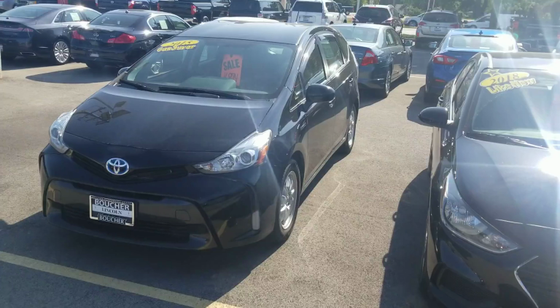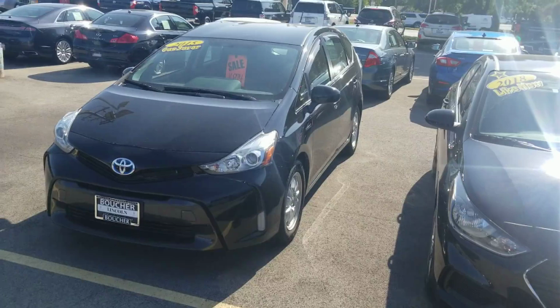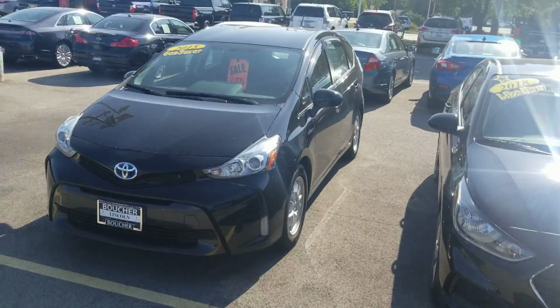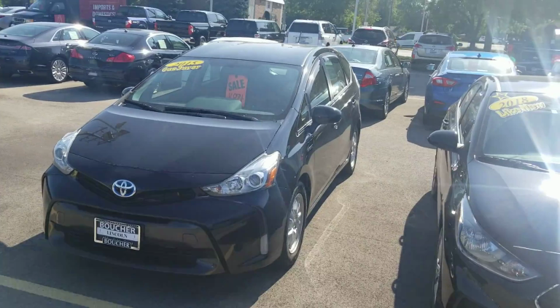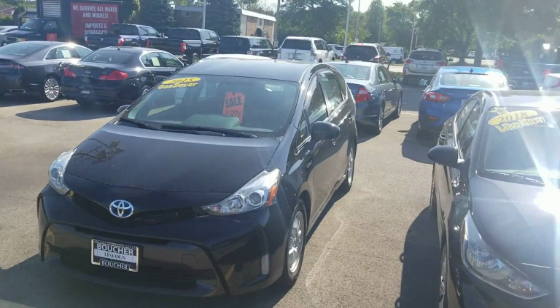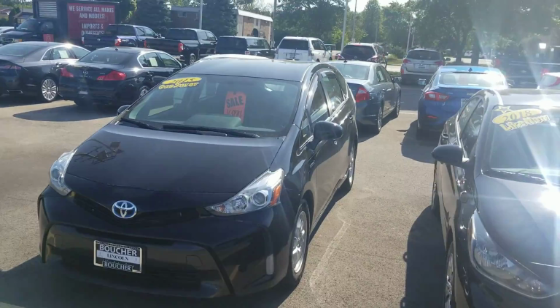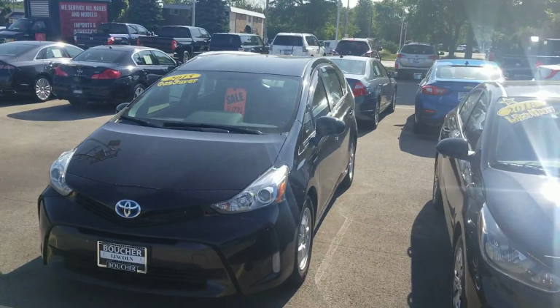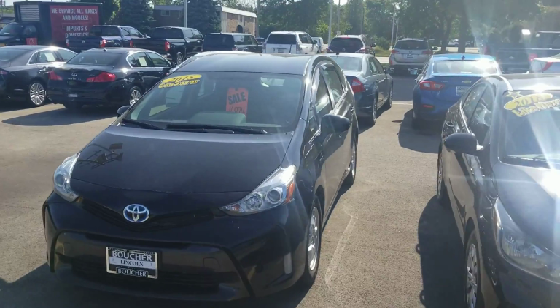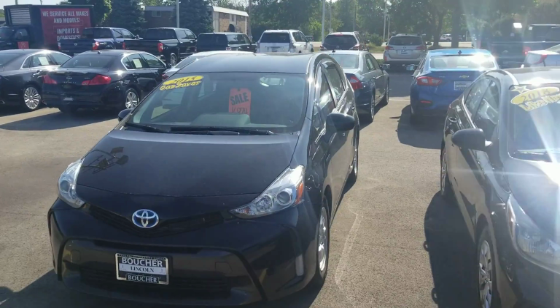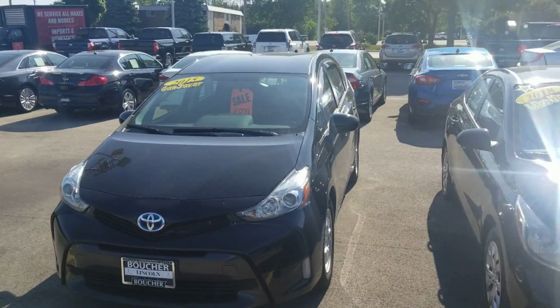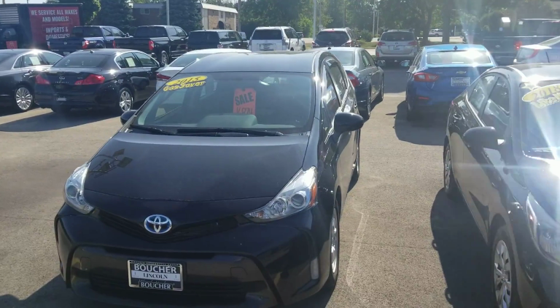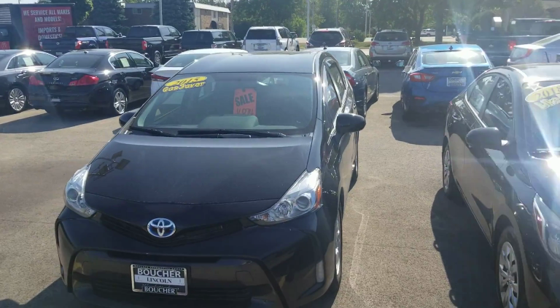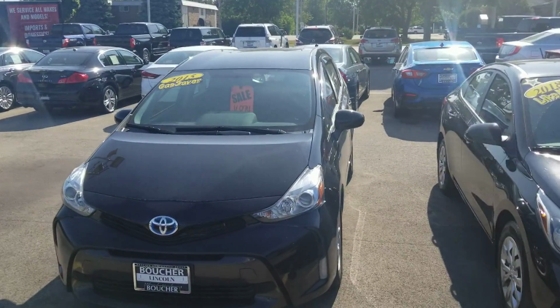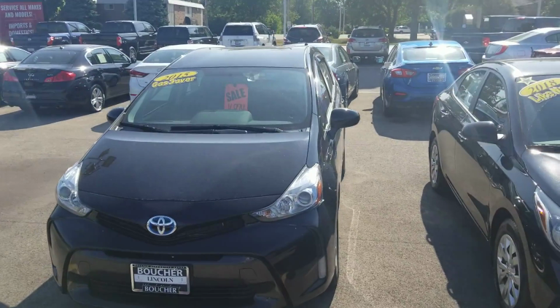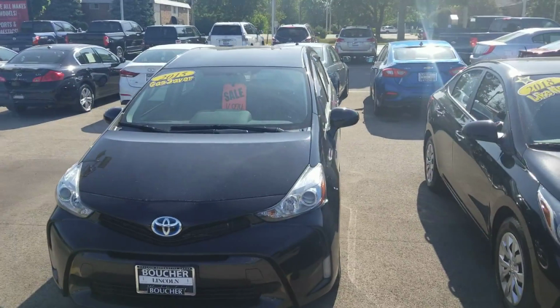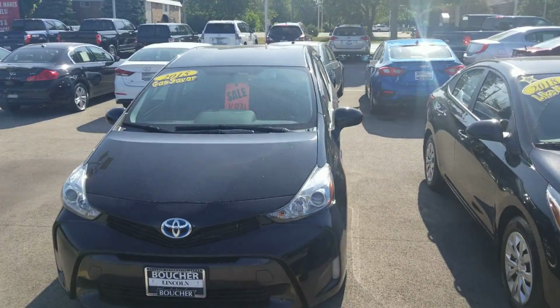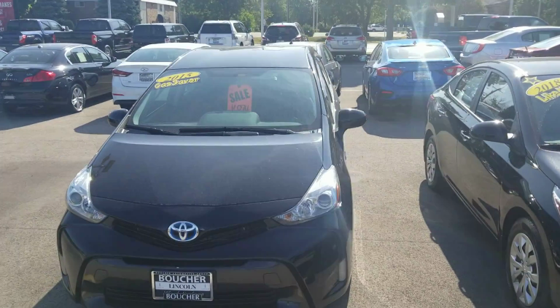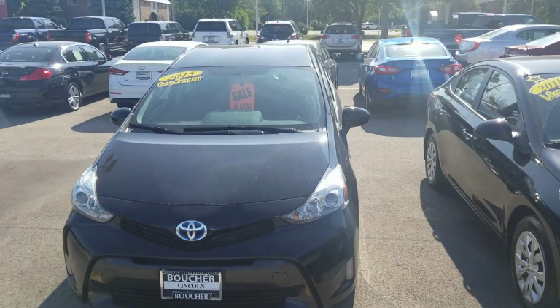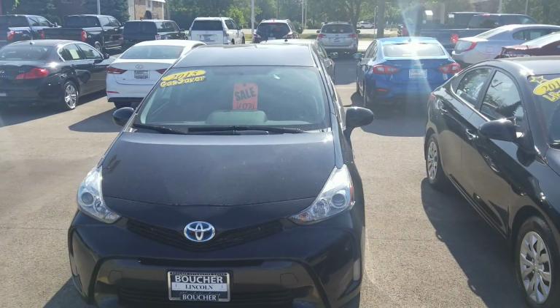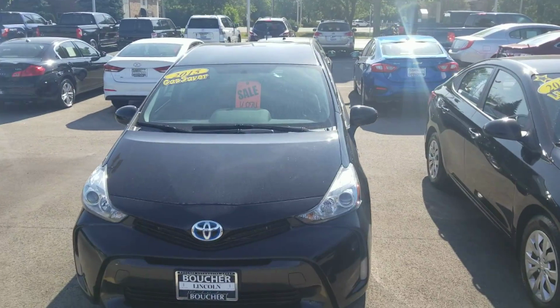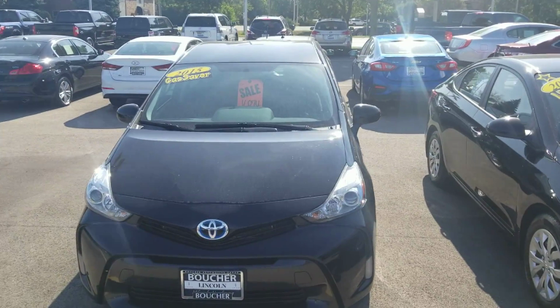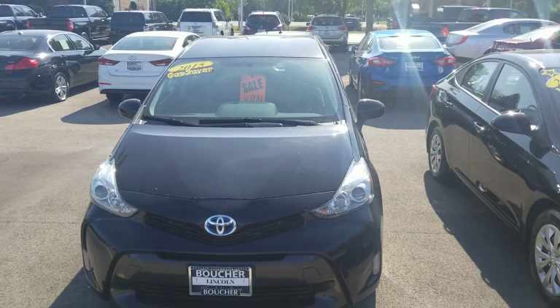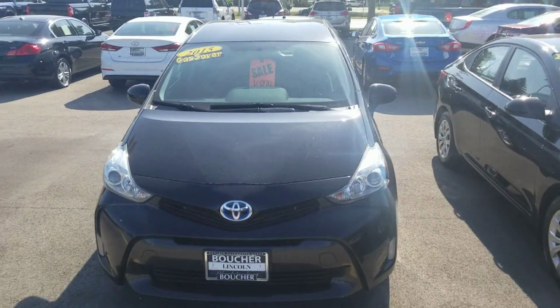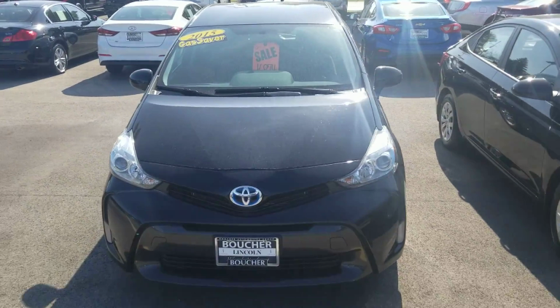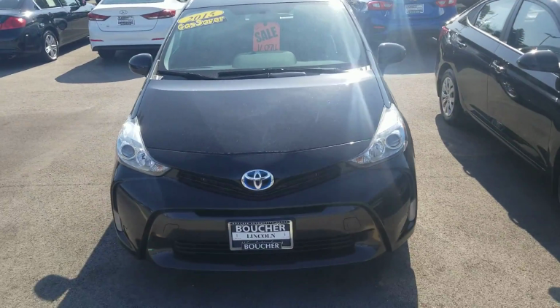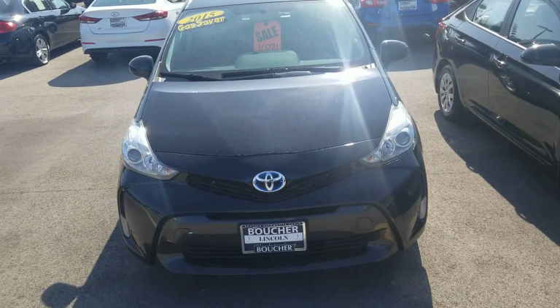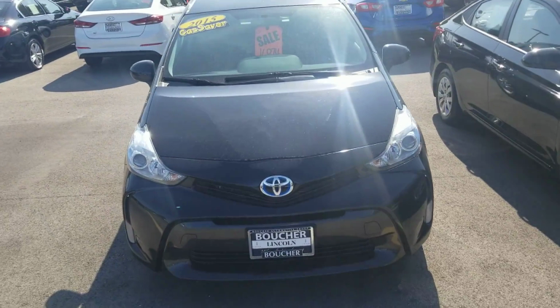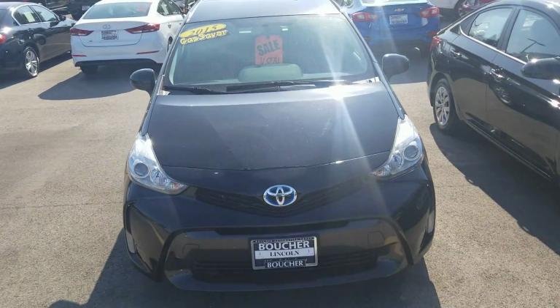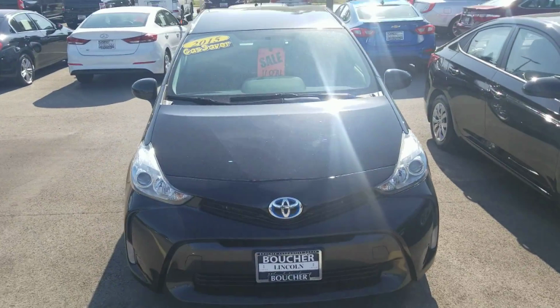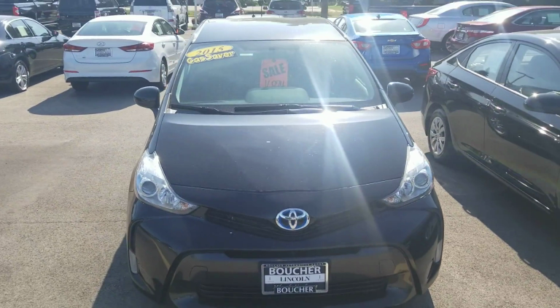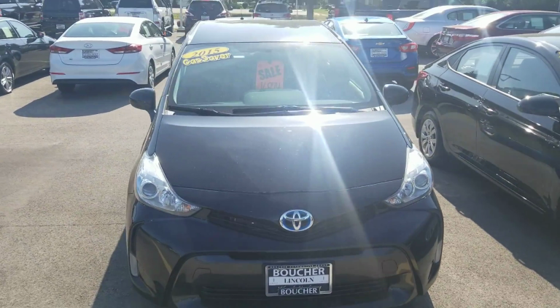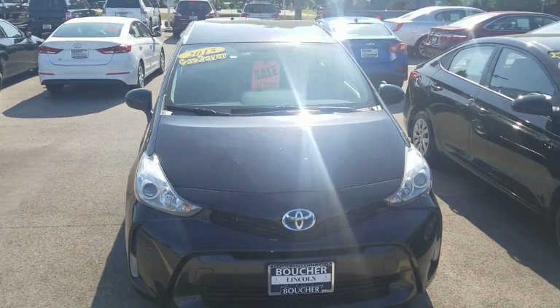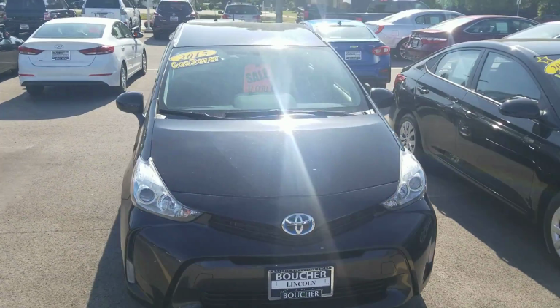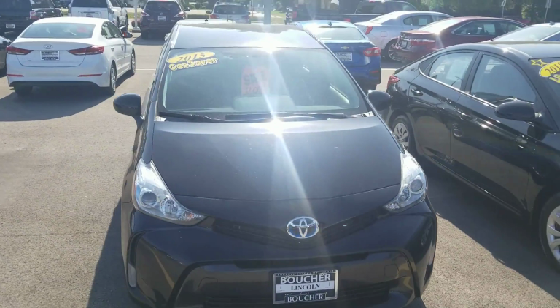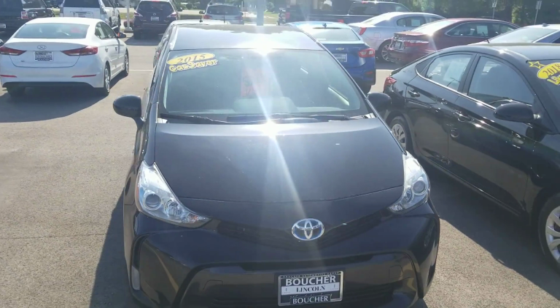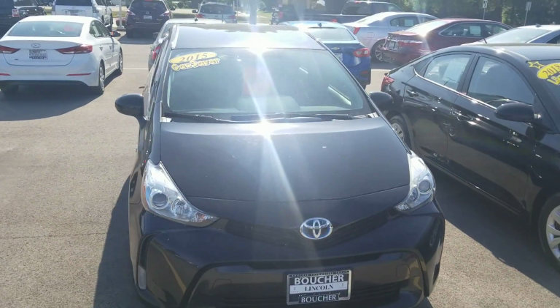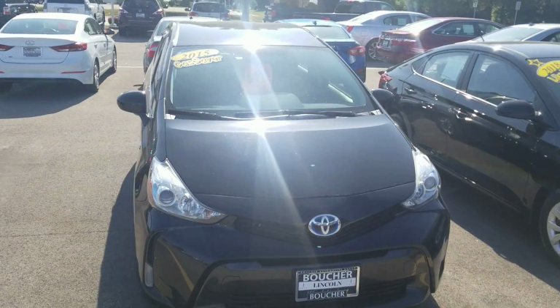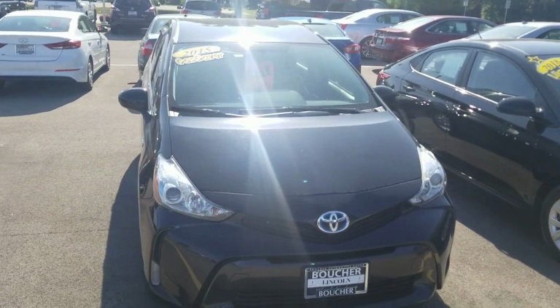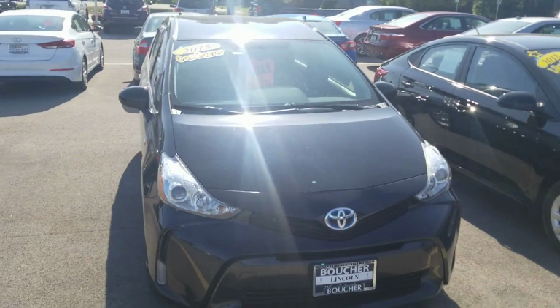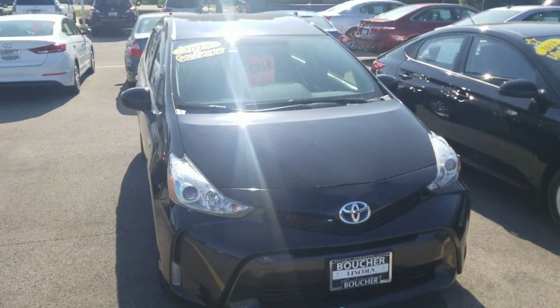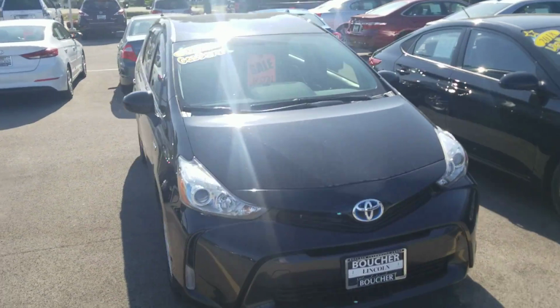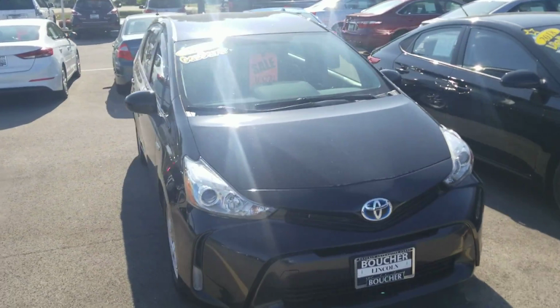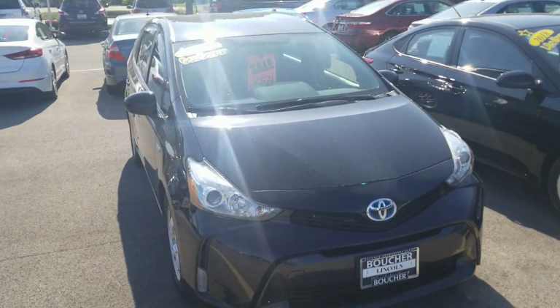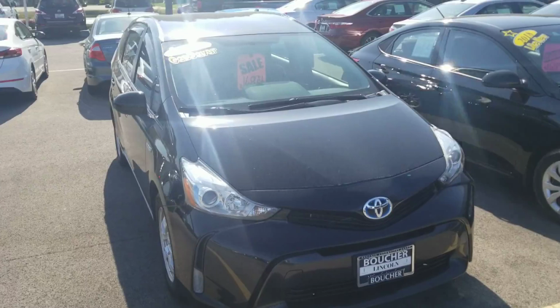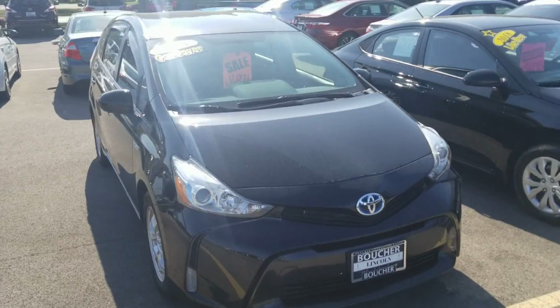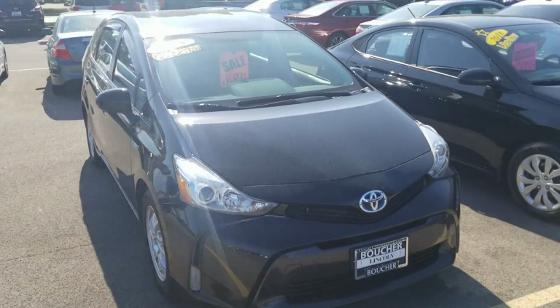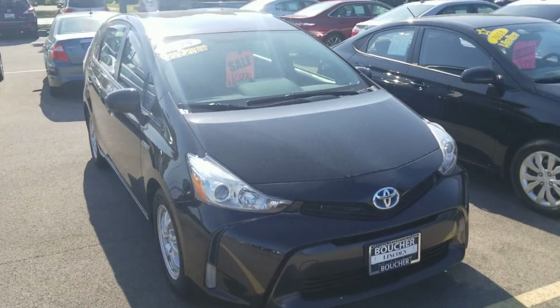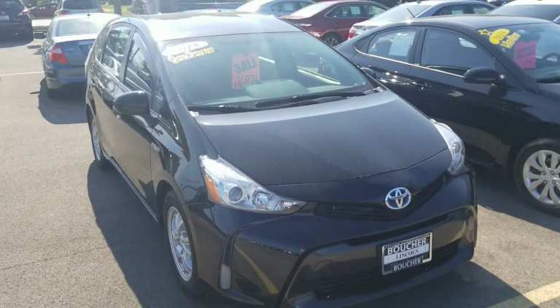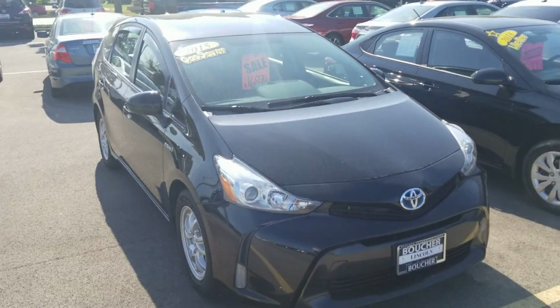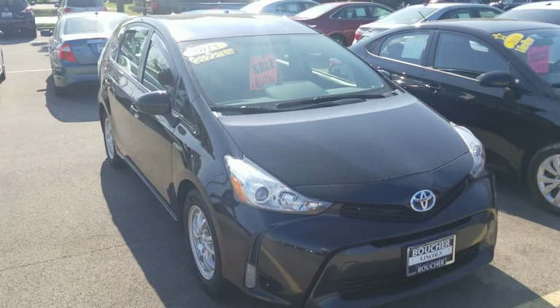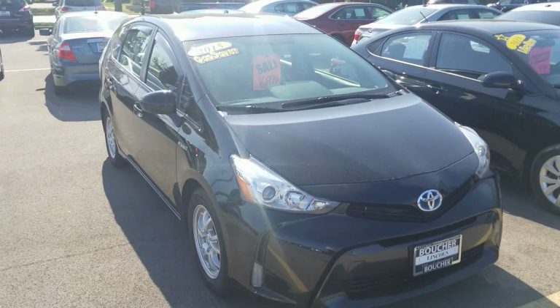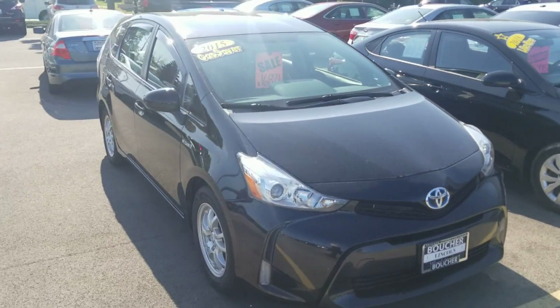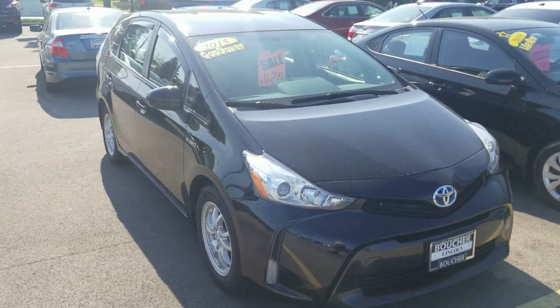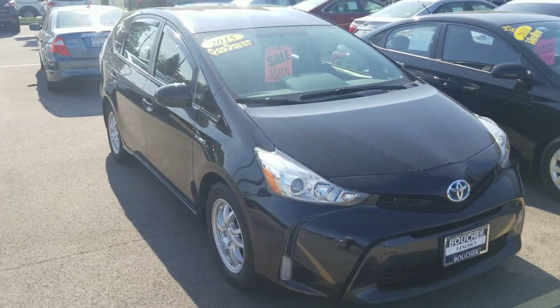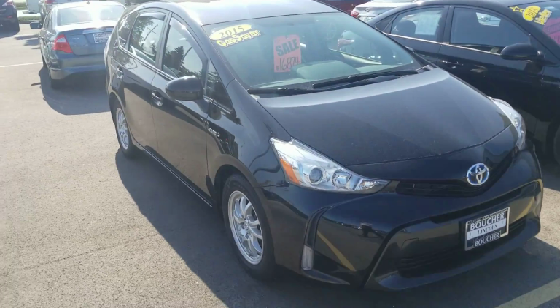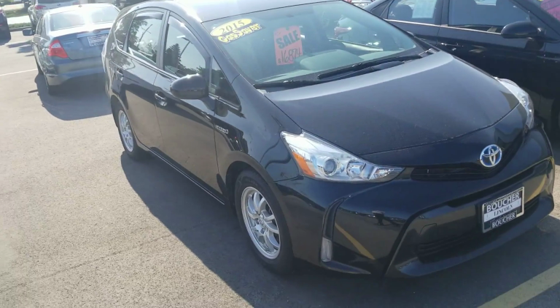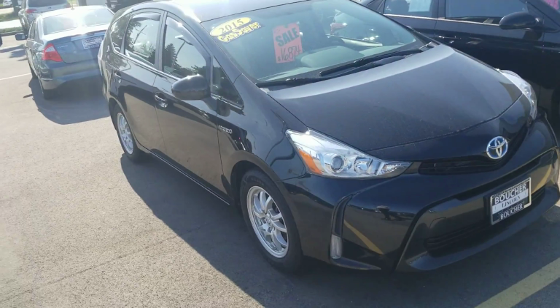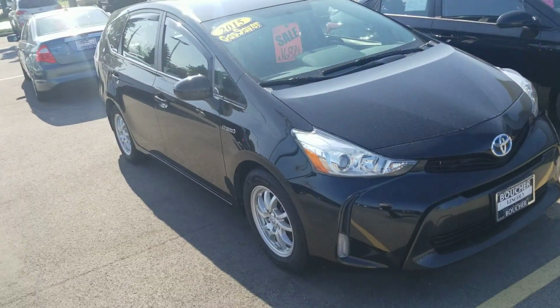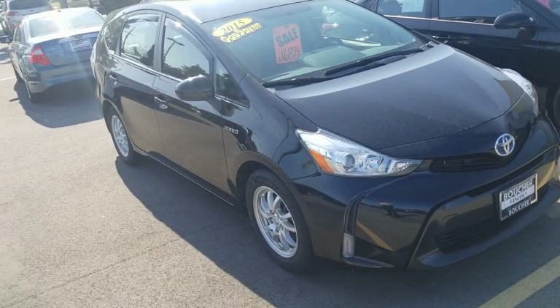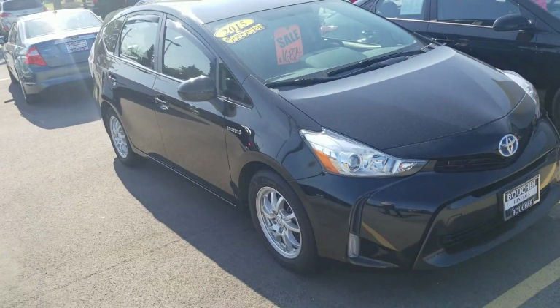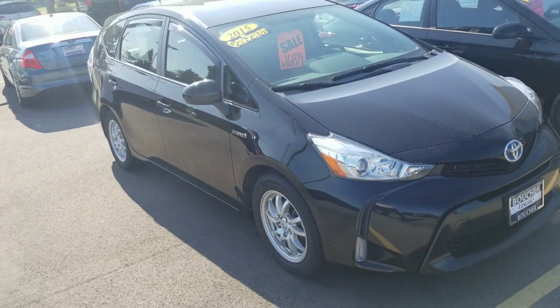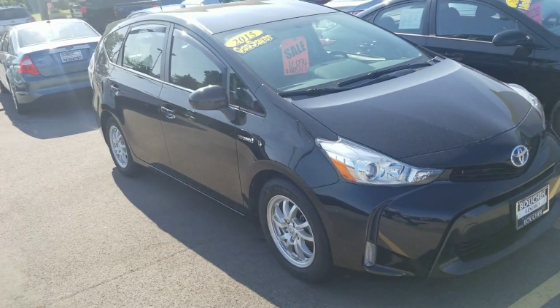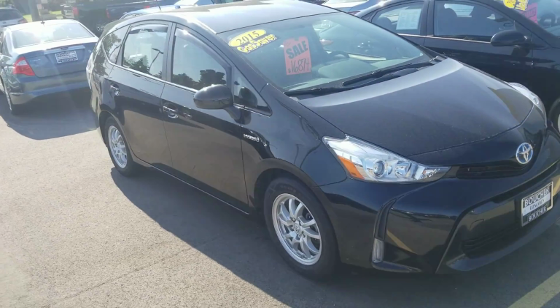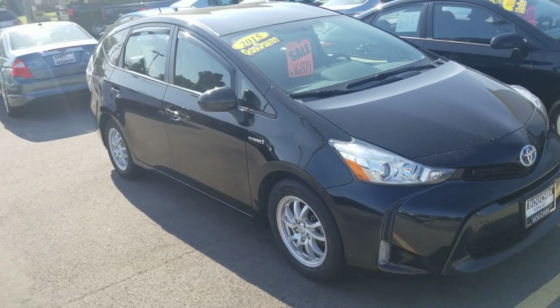Hey, this is Nick over at Gordy Boucher Ford Lincoln. Just wanted to make you a really quick video of the Prius as it sits here right now.